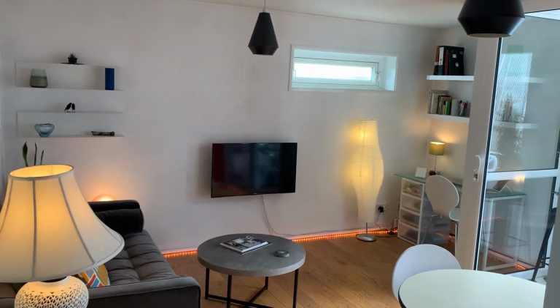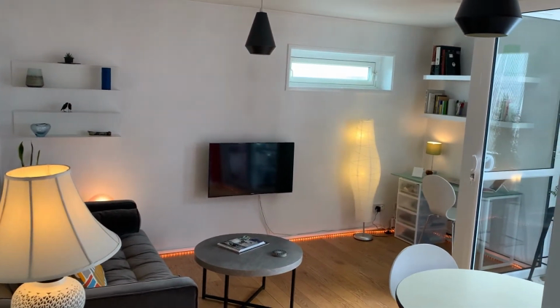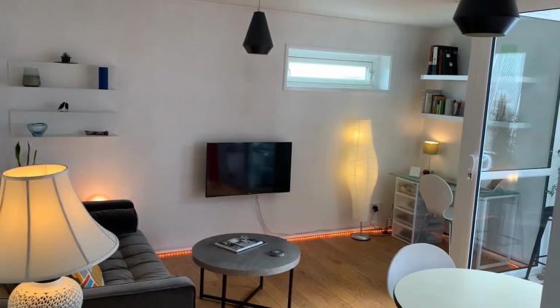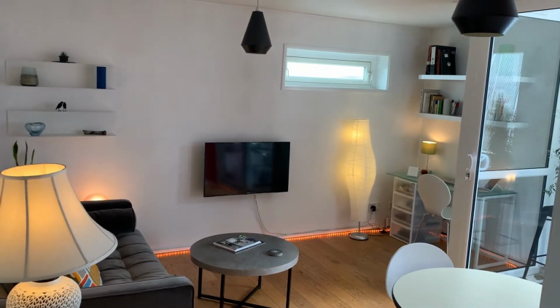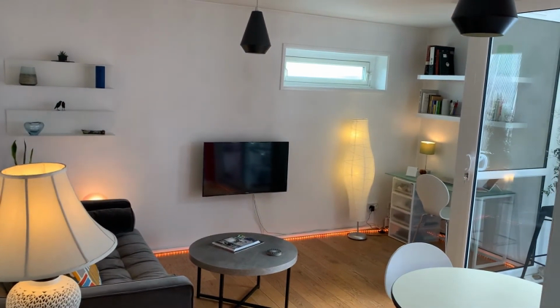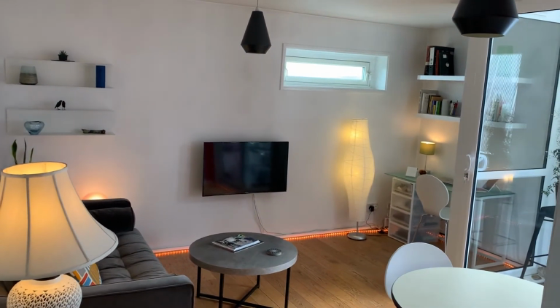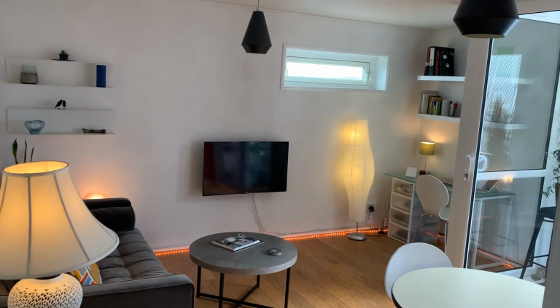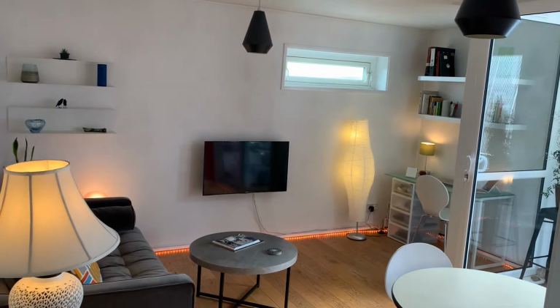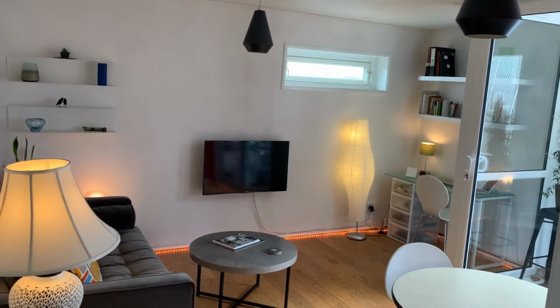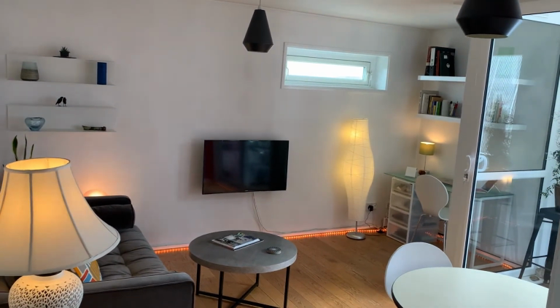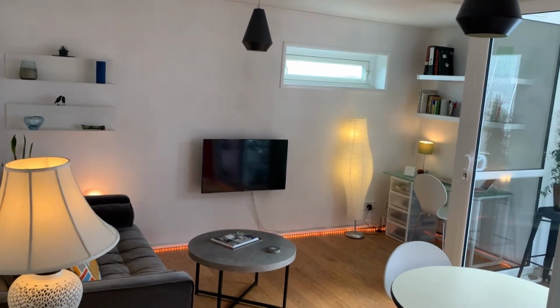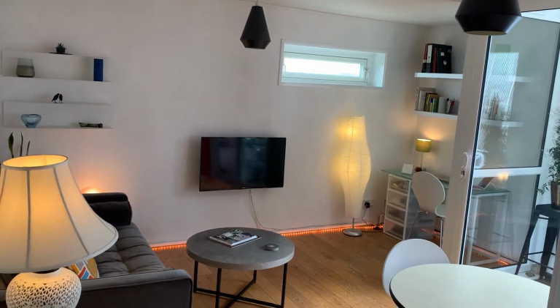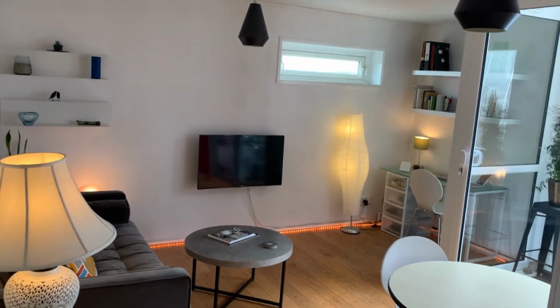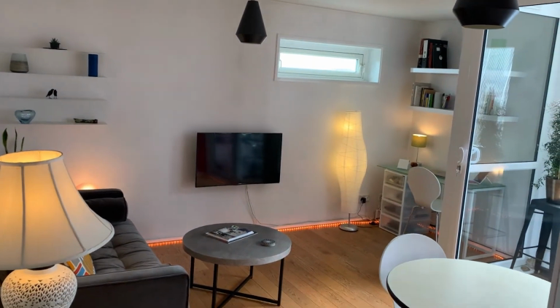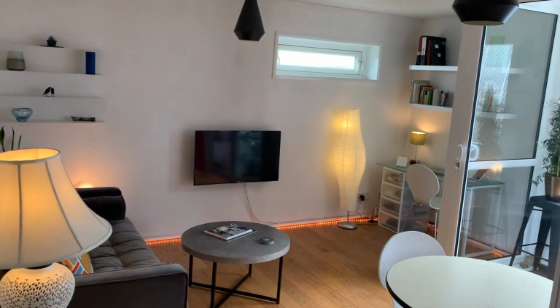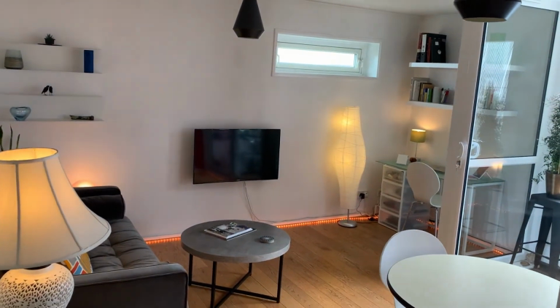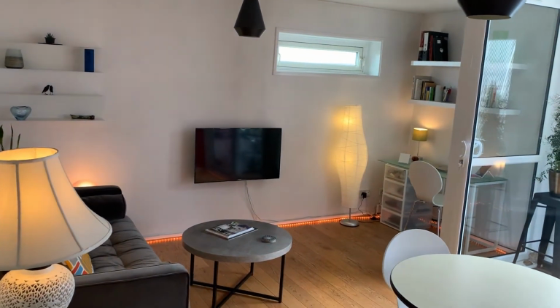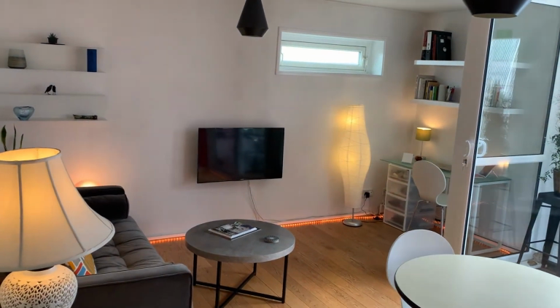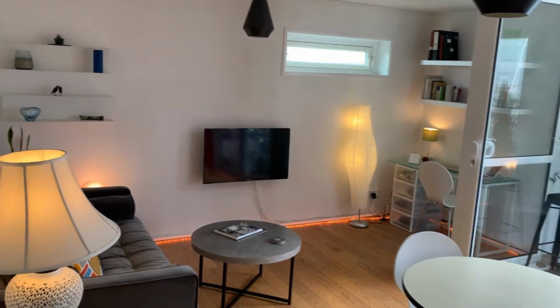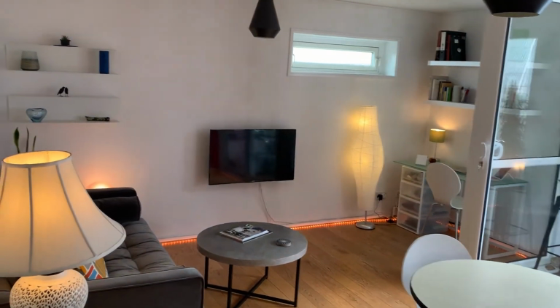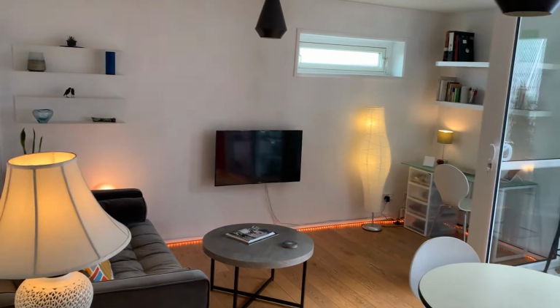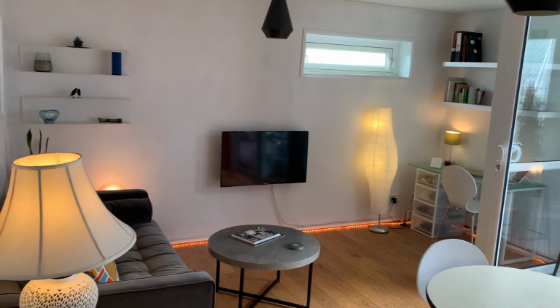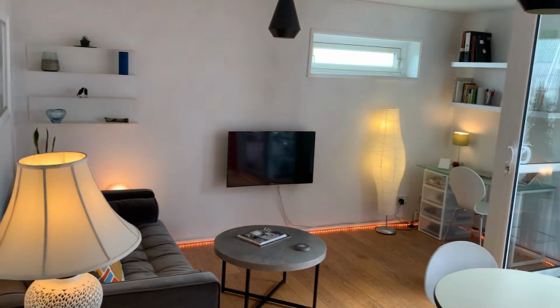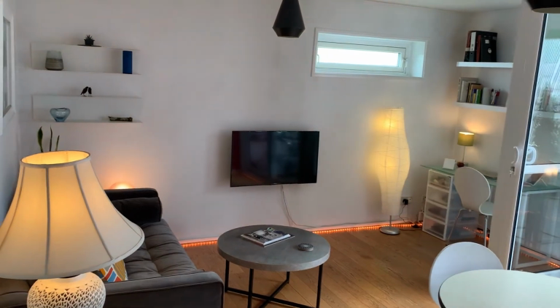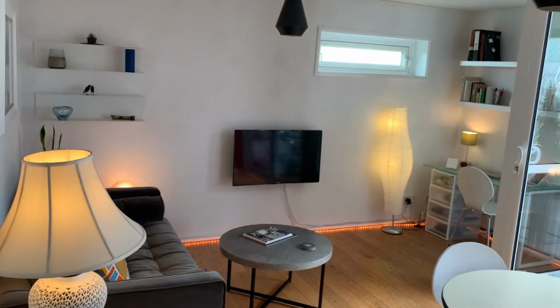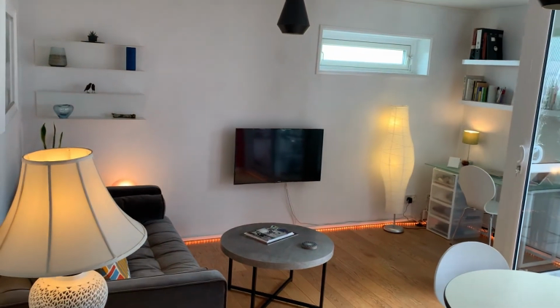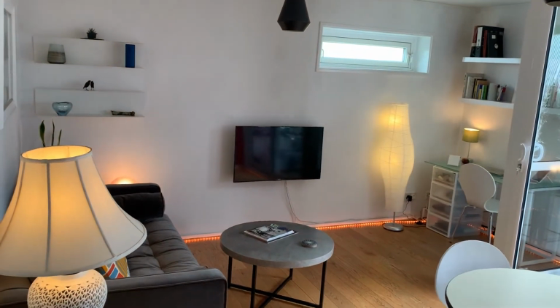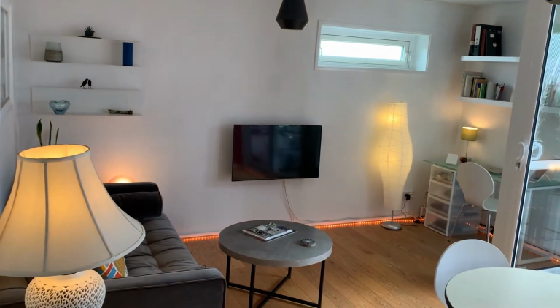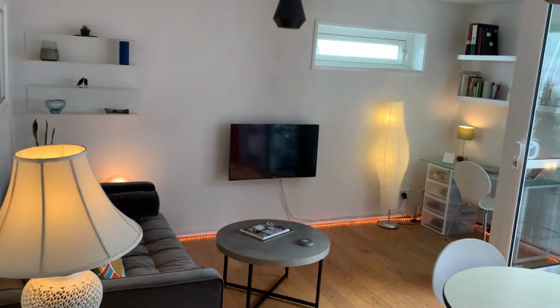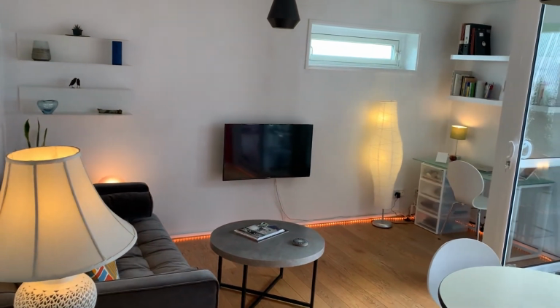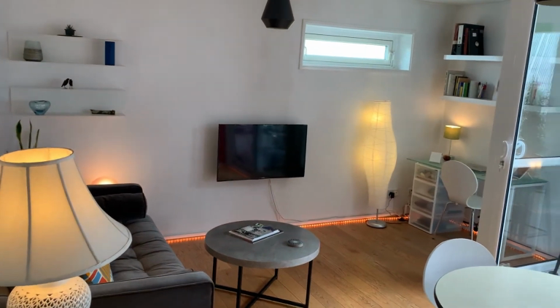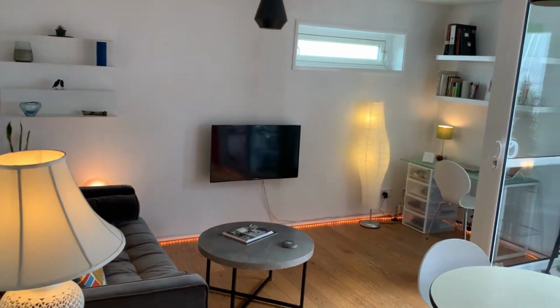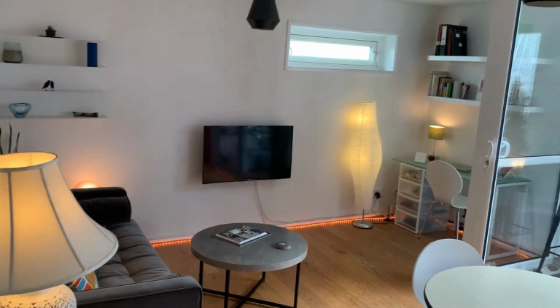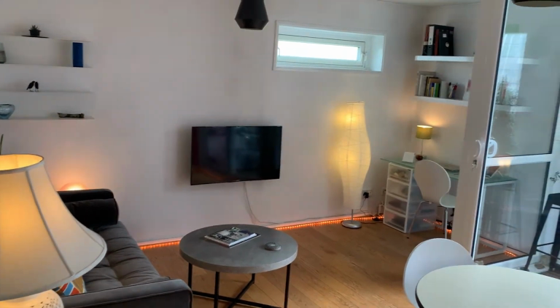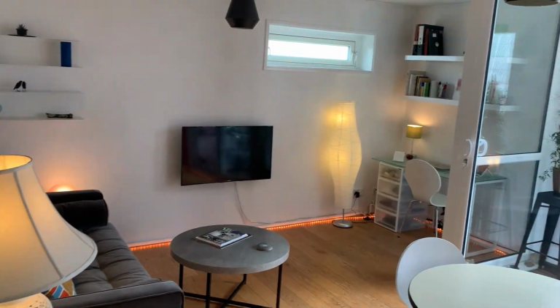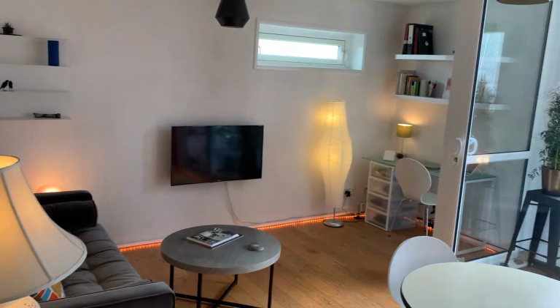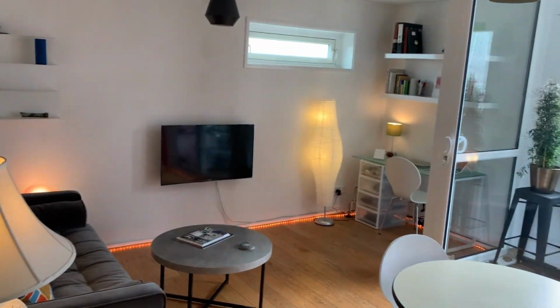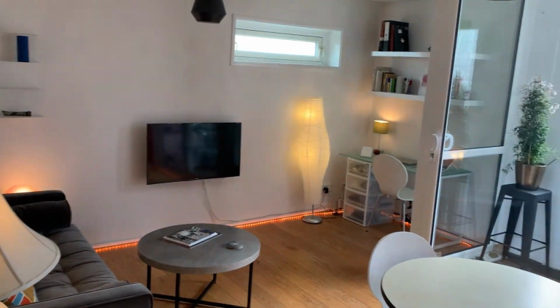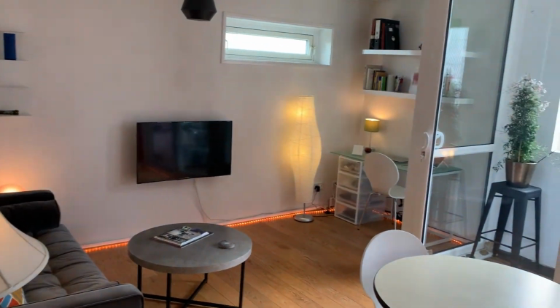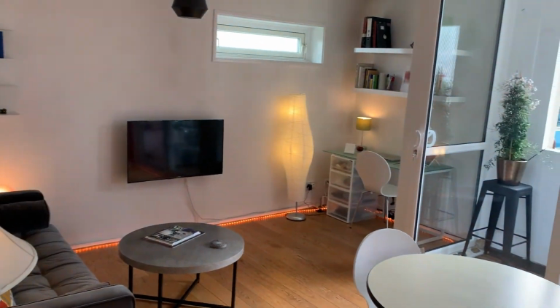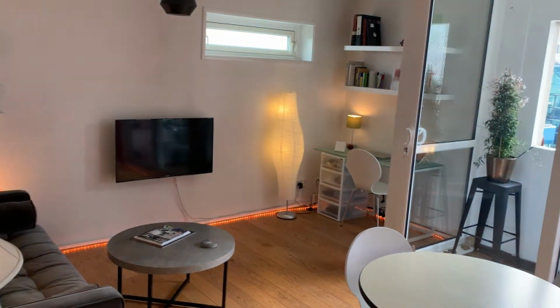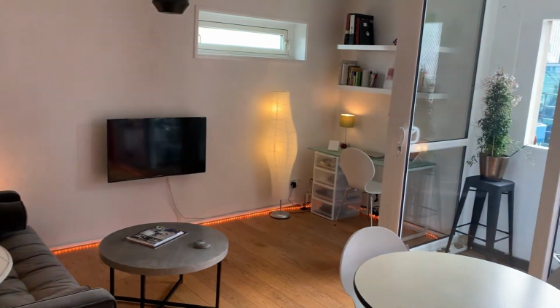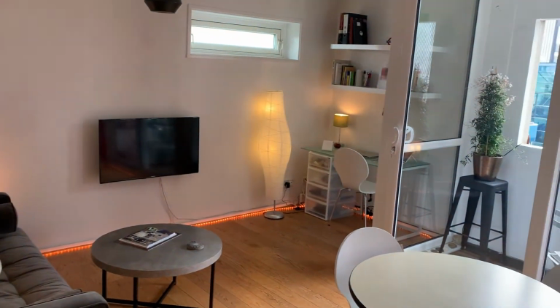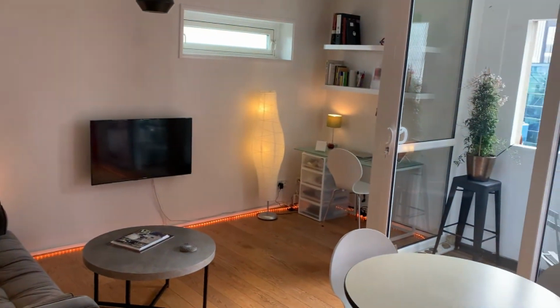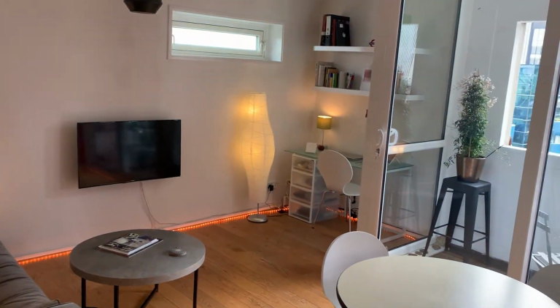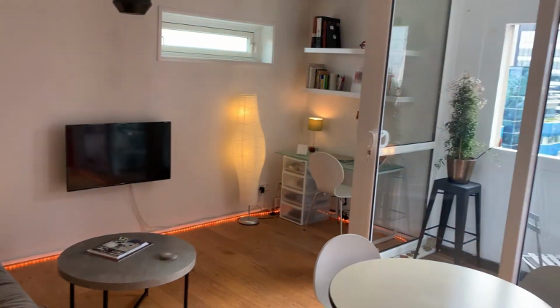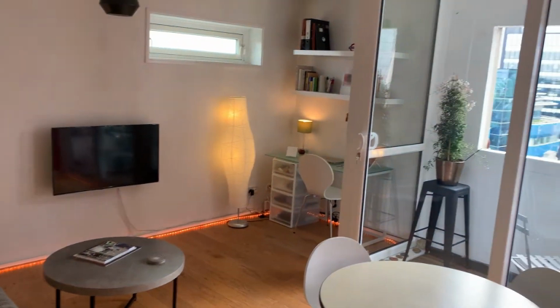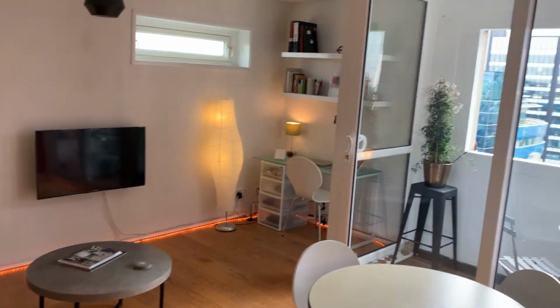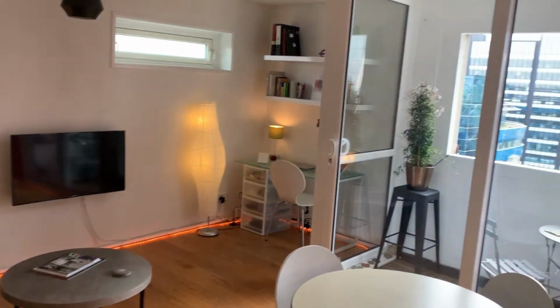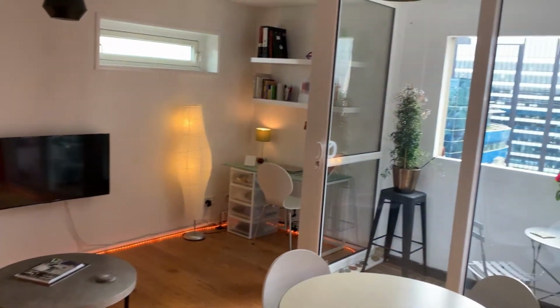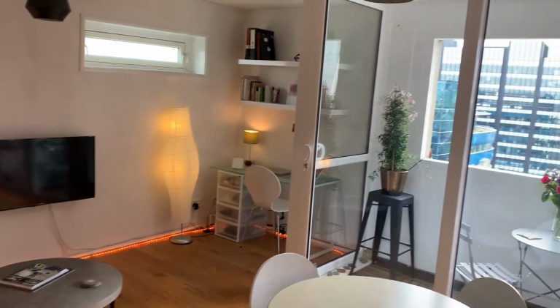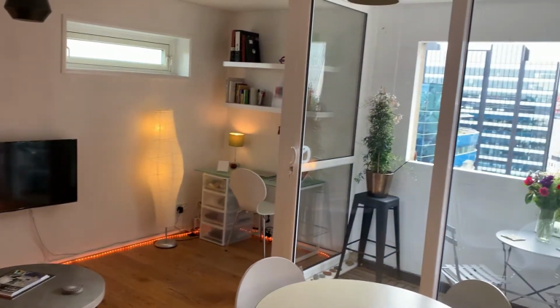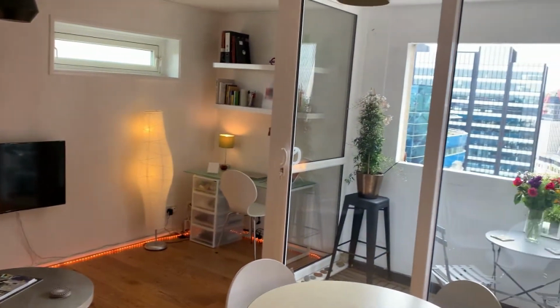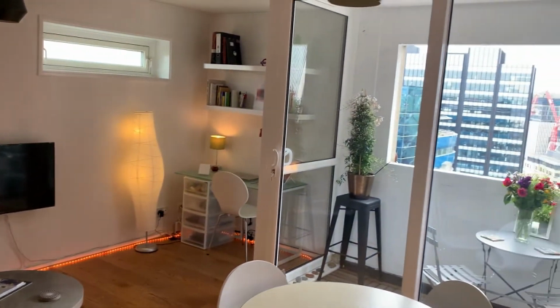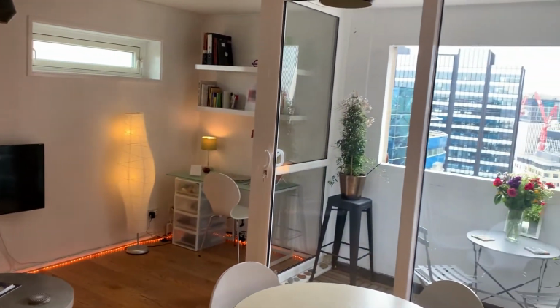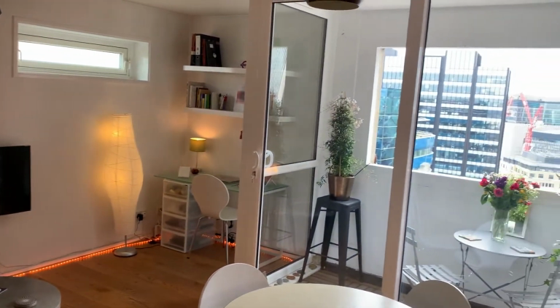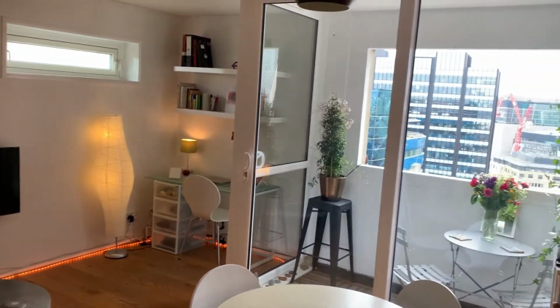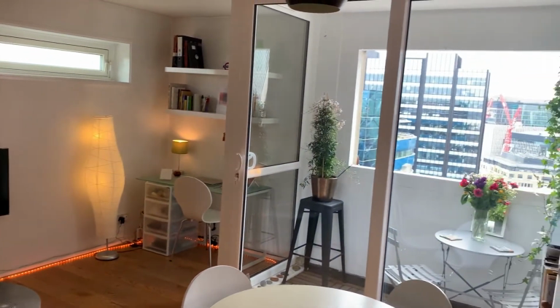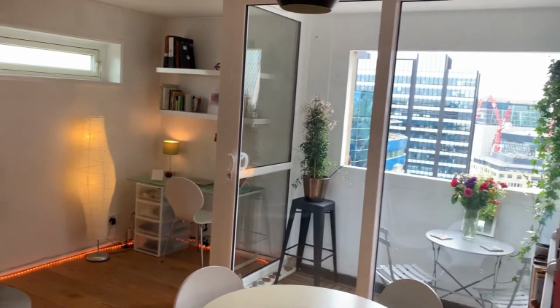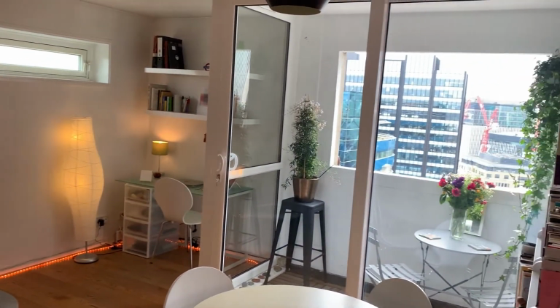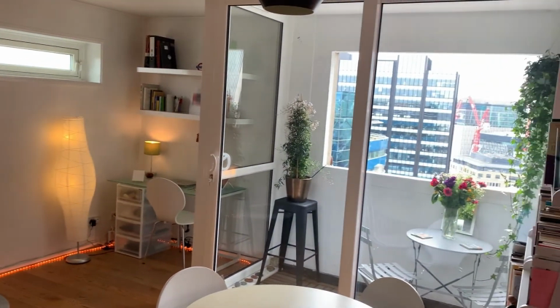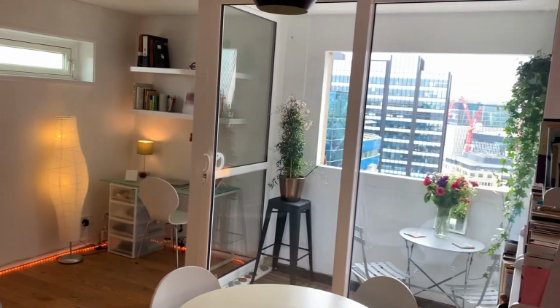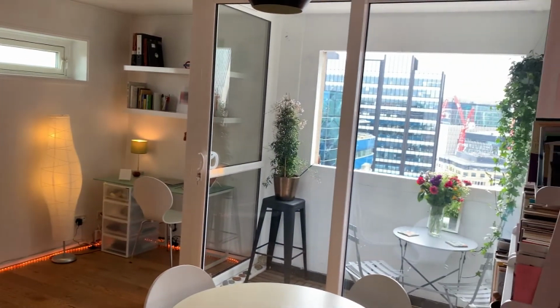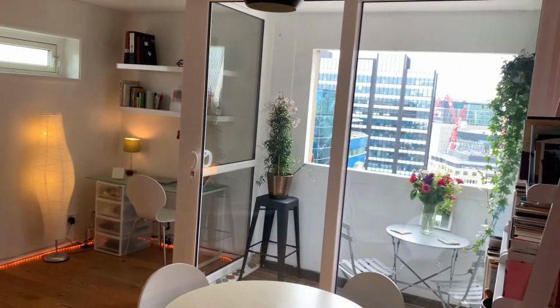Okay, and here is the living space. Immediately you can tell there's a great amount of natural light in the property, beaming through from the balcony there.